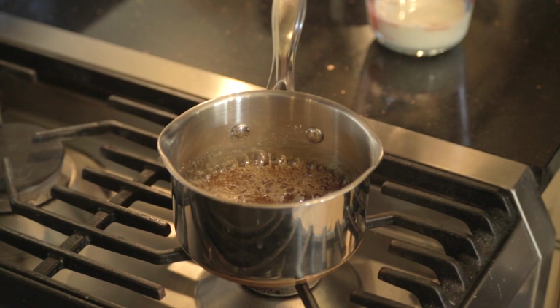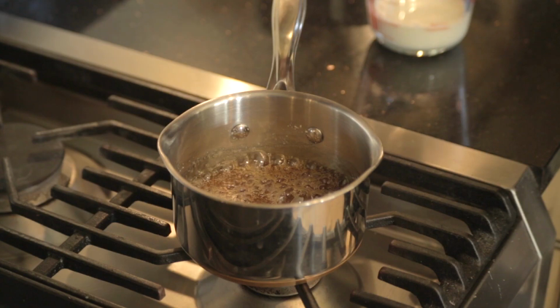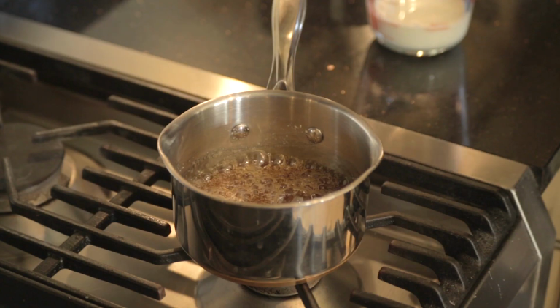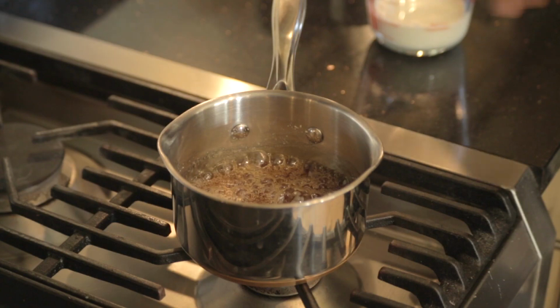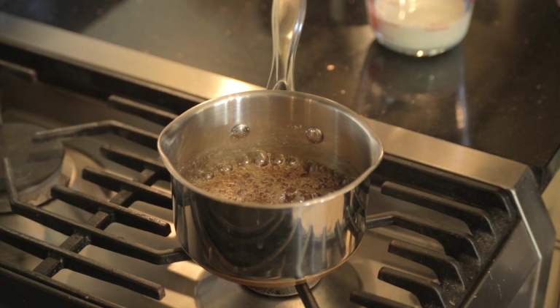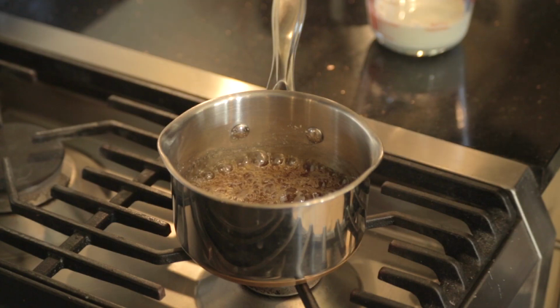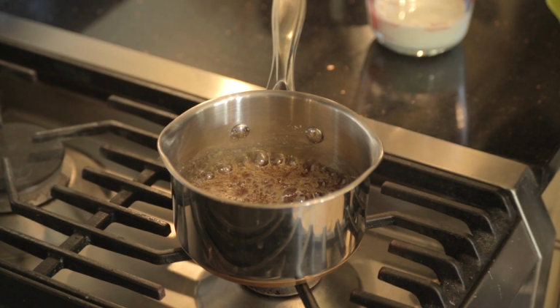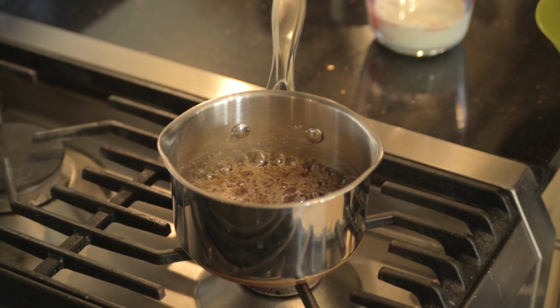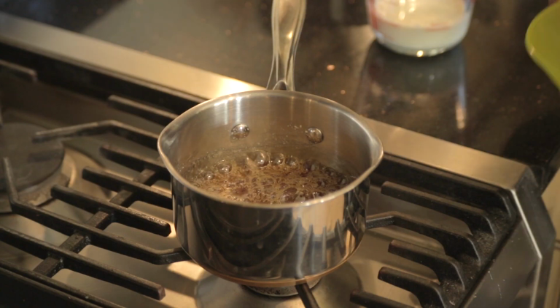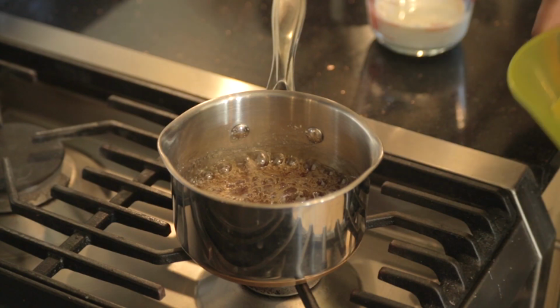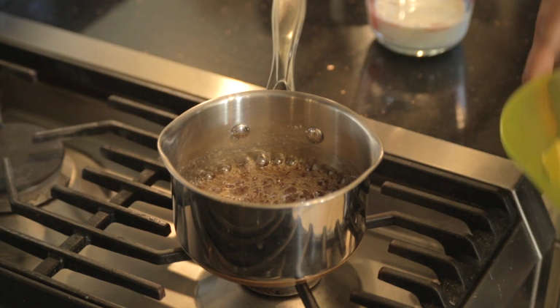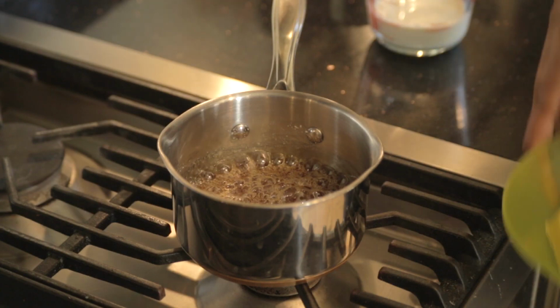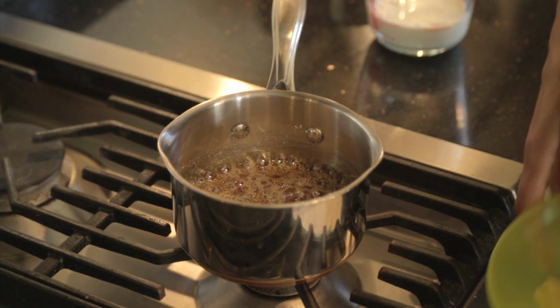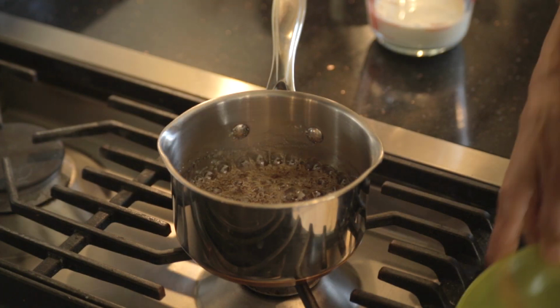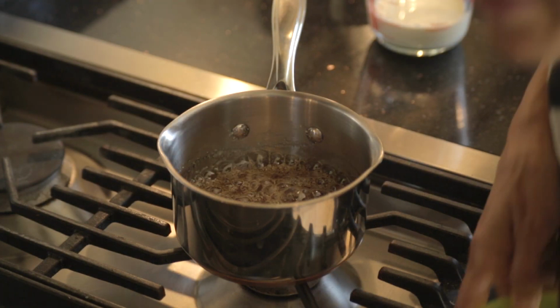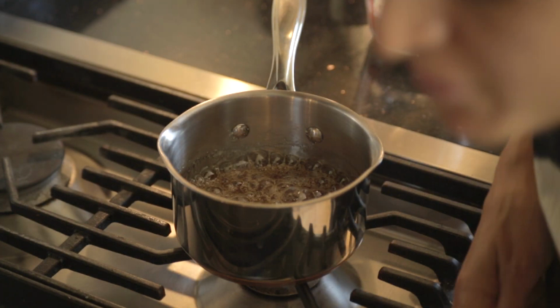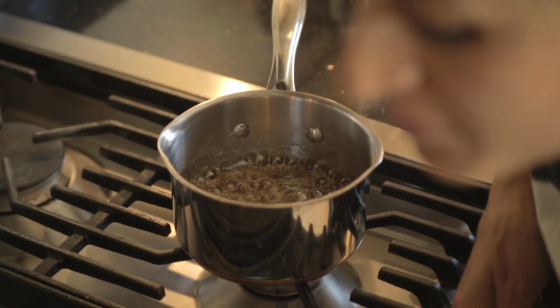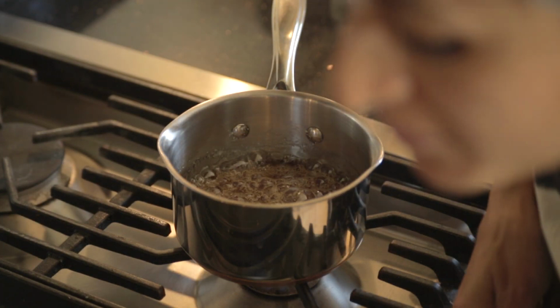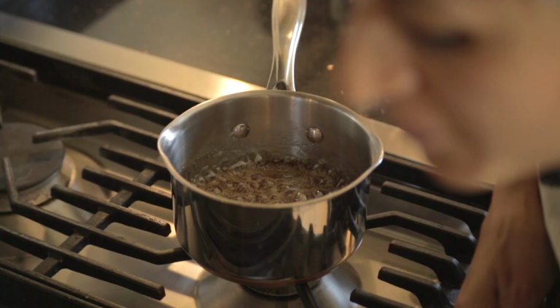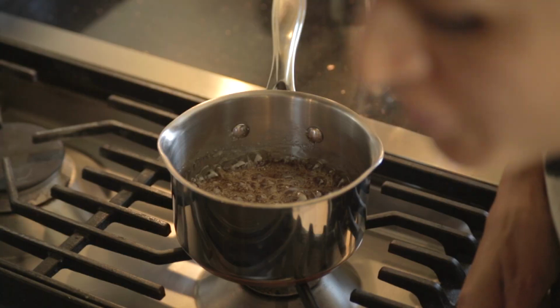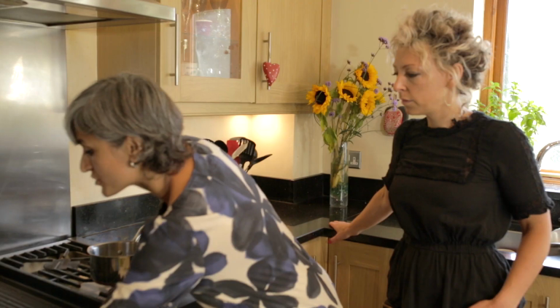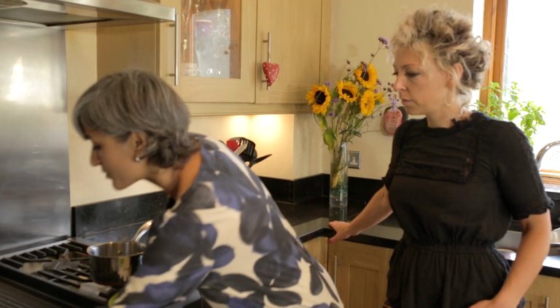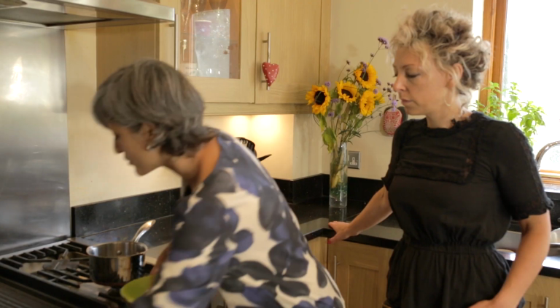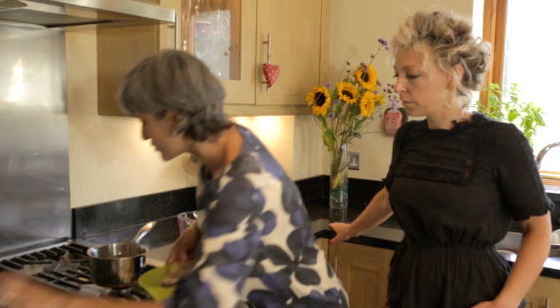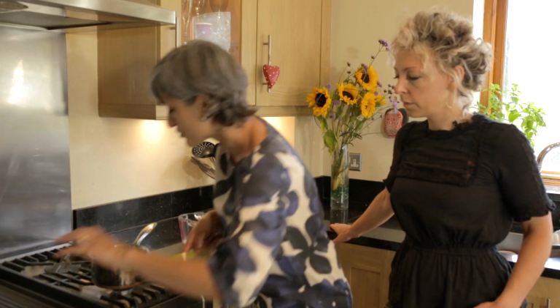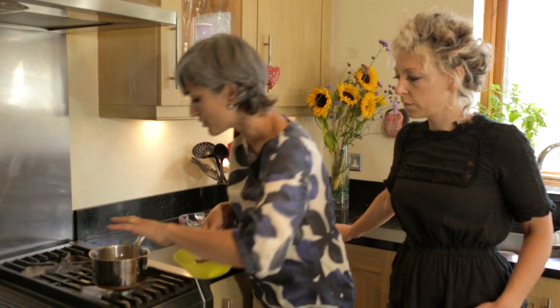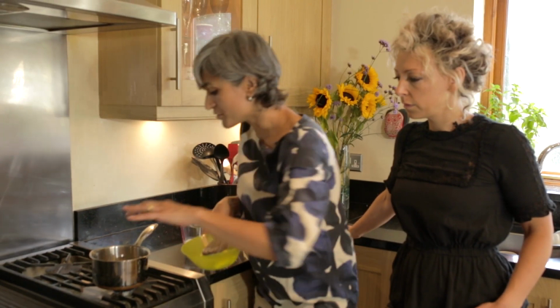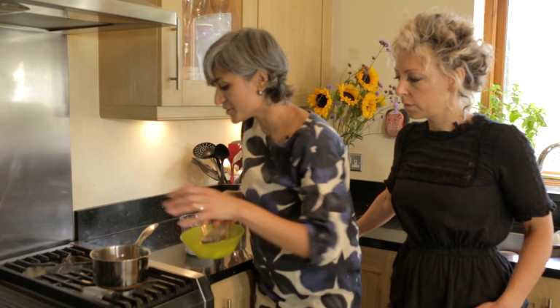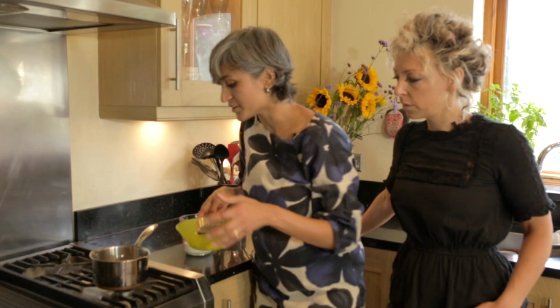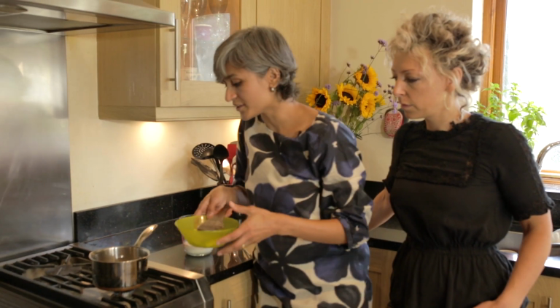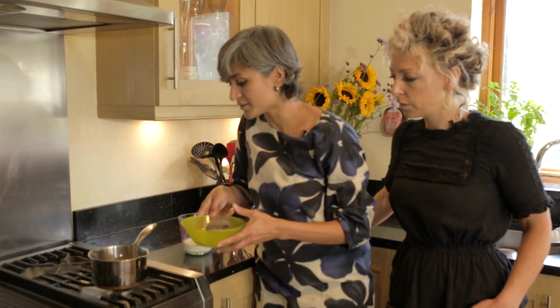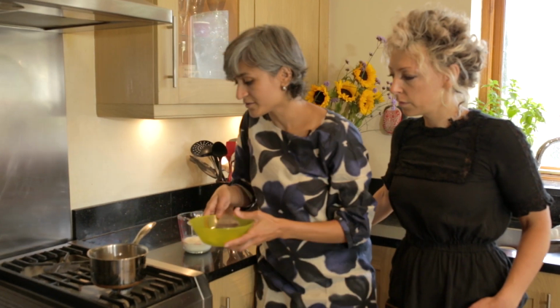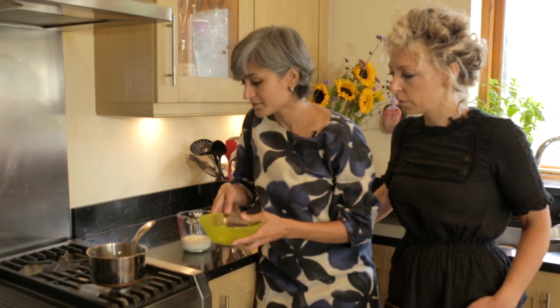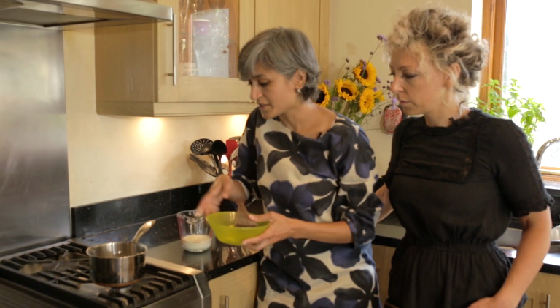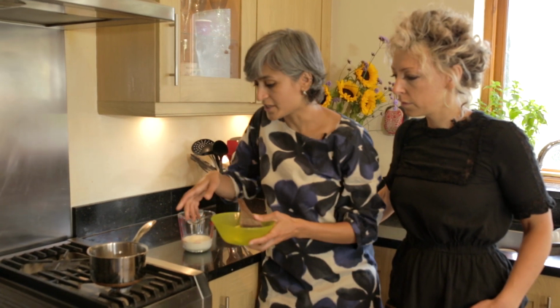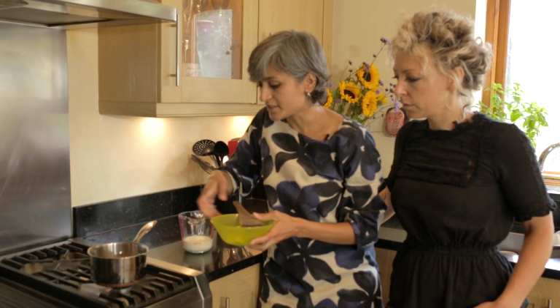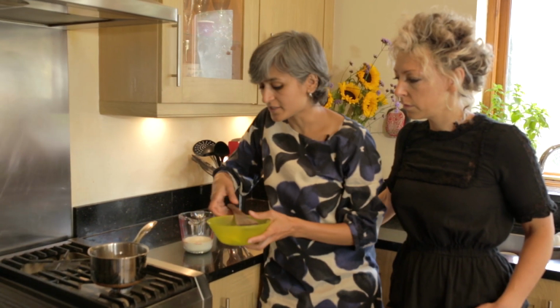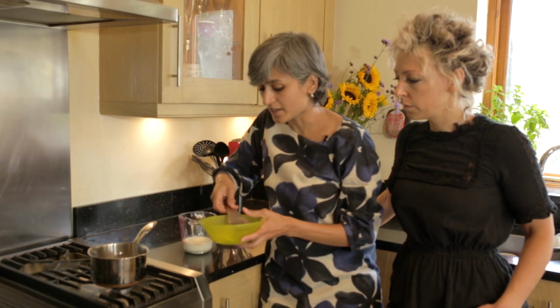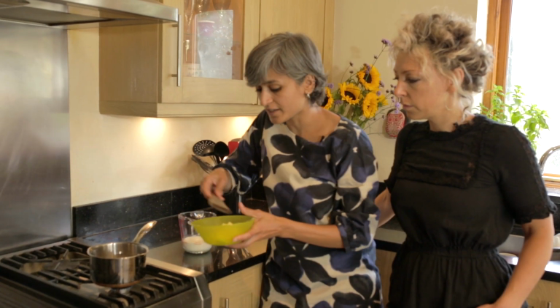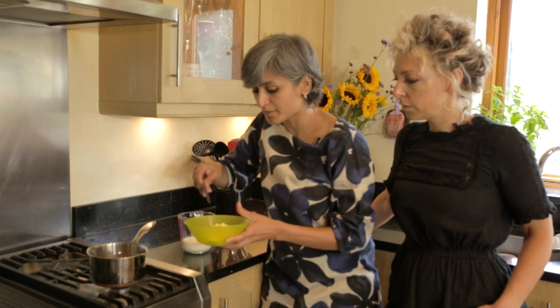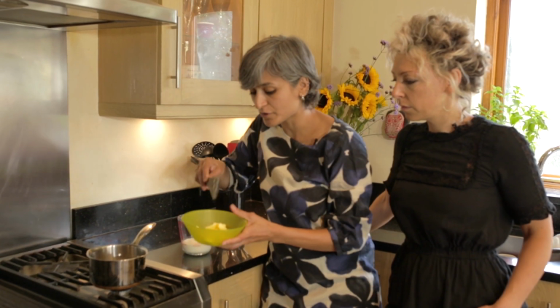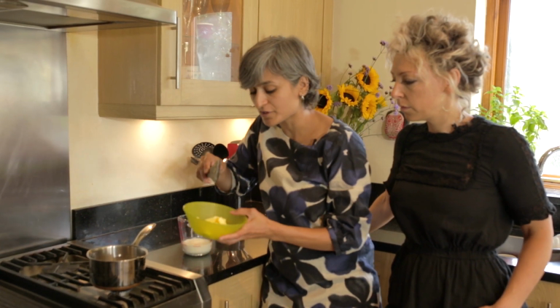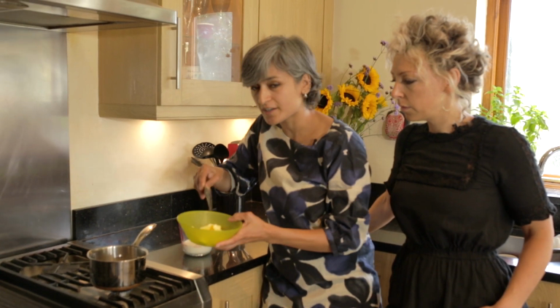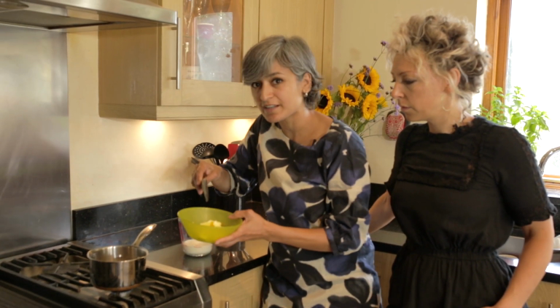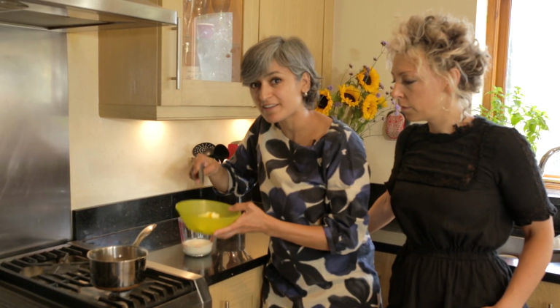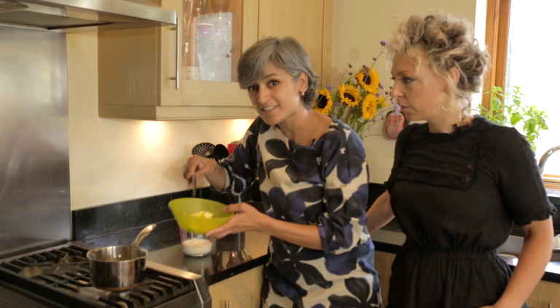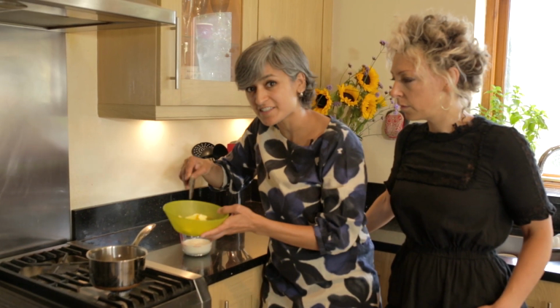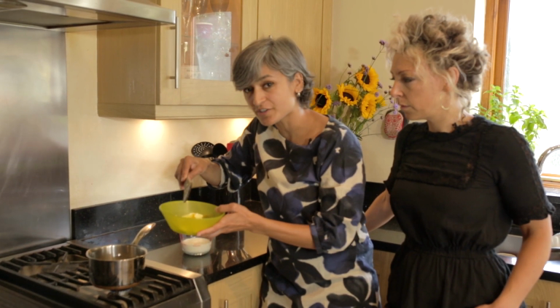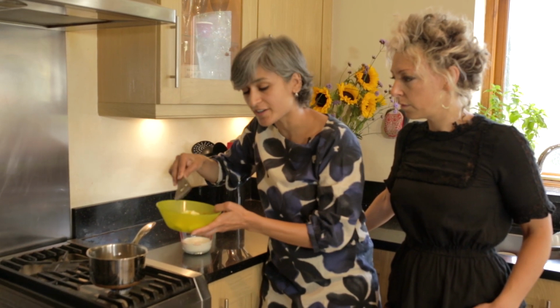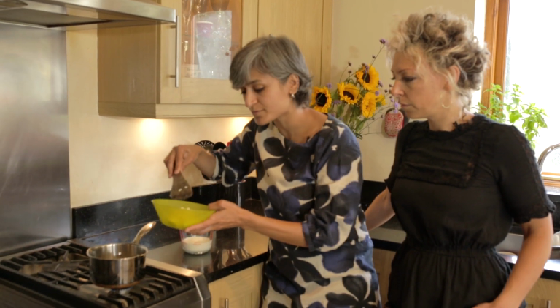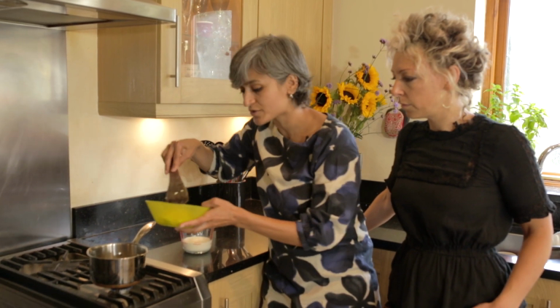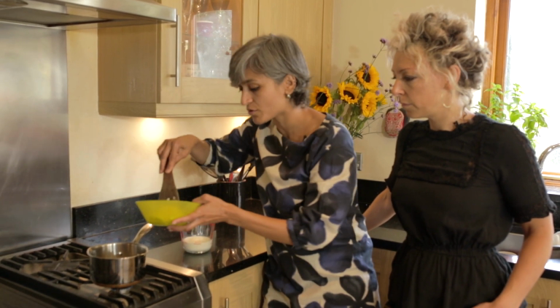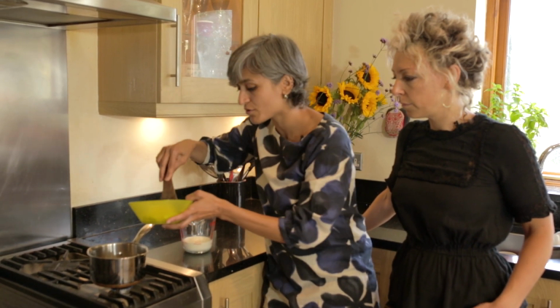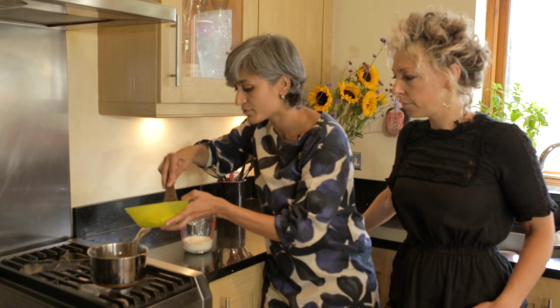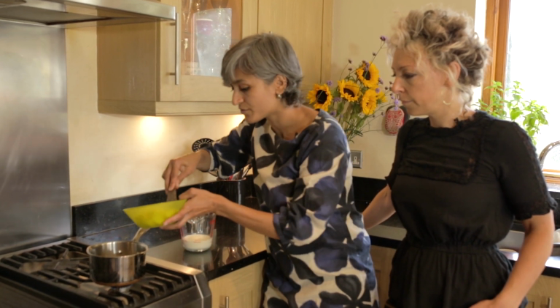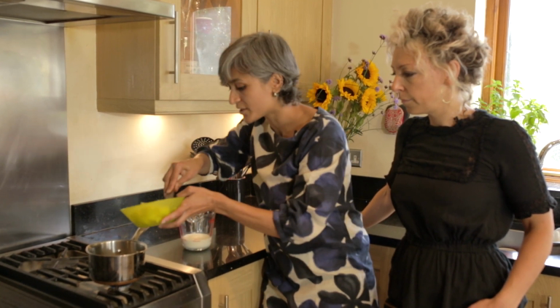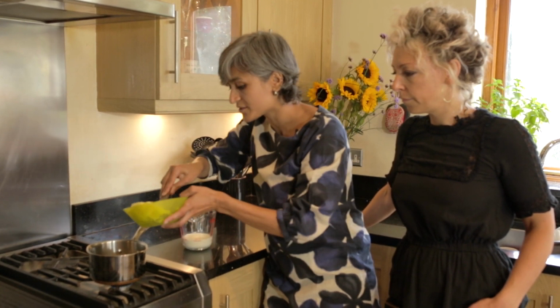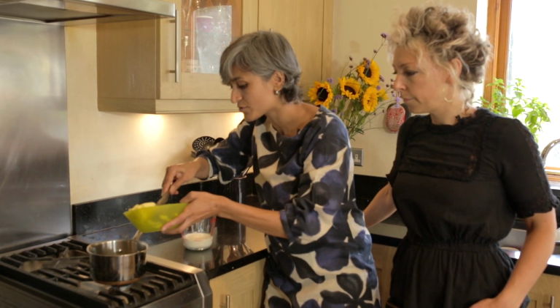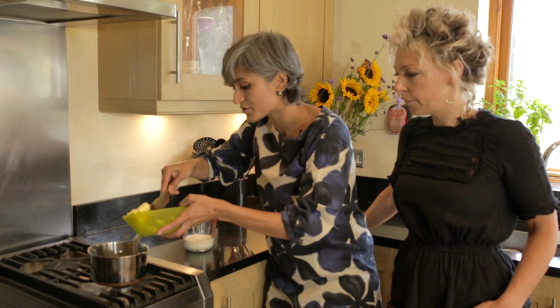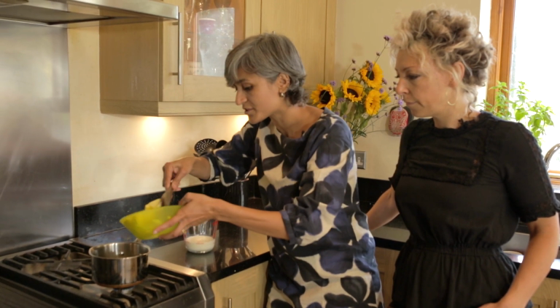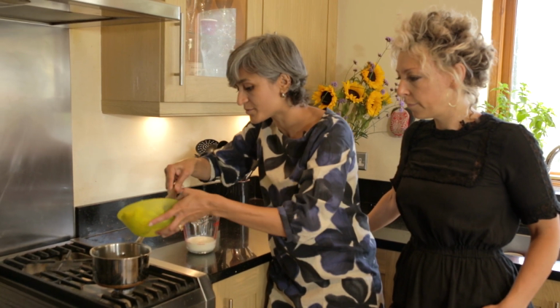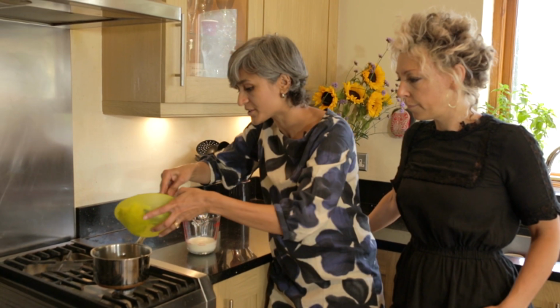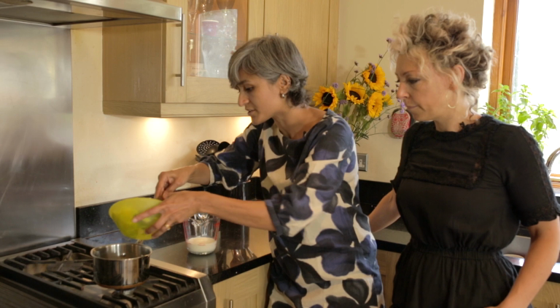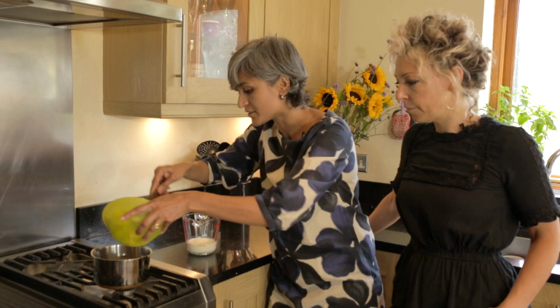It's gone really lovely golden brown, so I'm going to lower the heat and add 90 grams of unsalted butter.